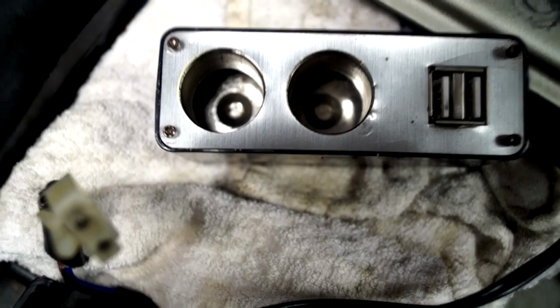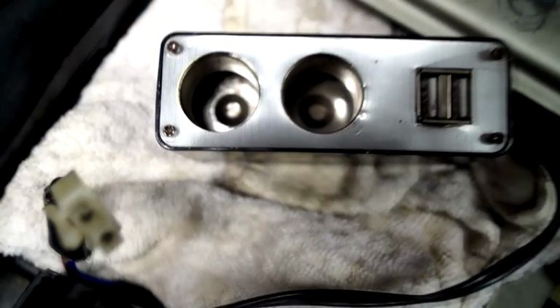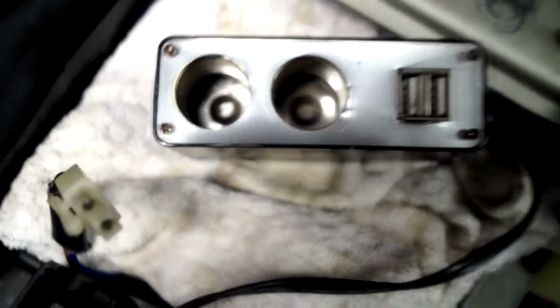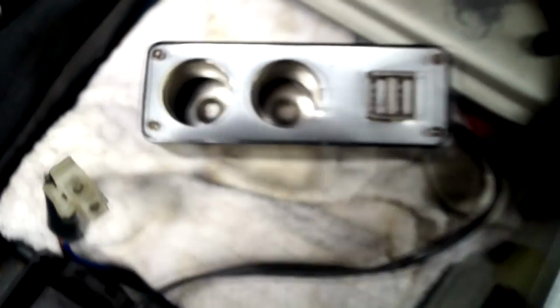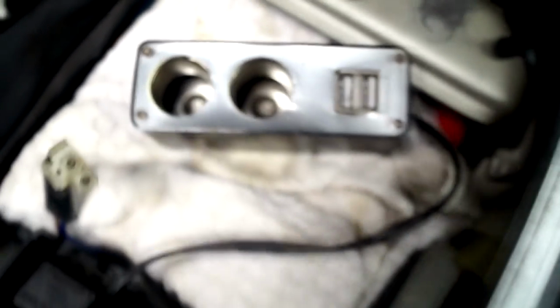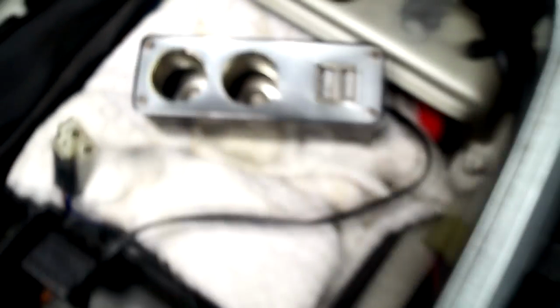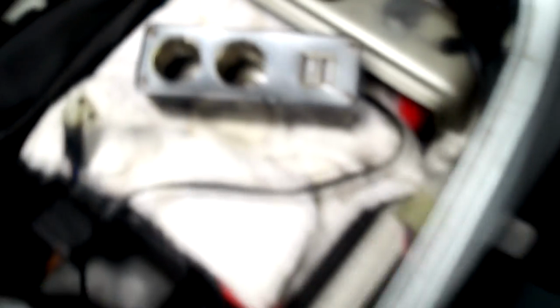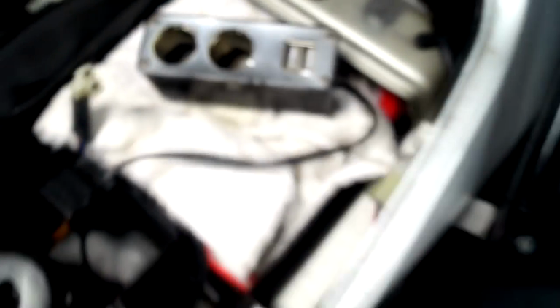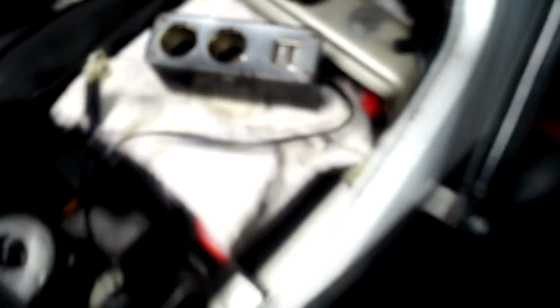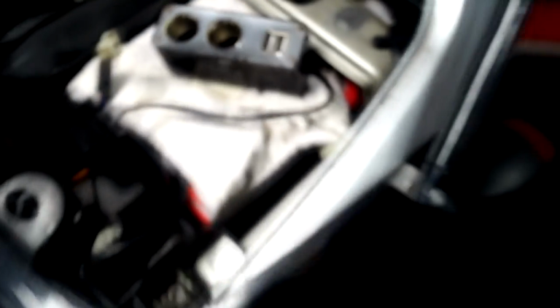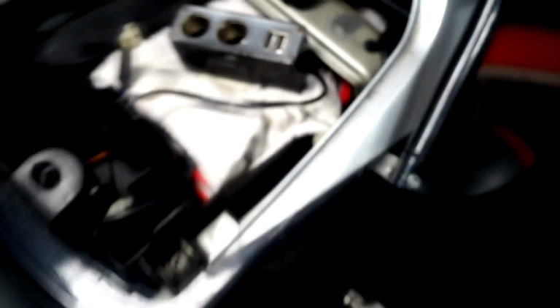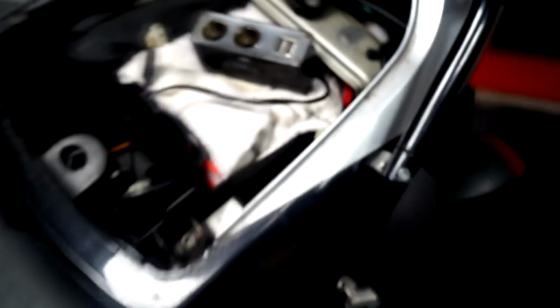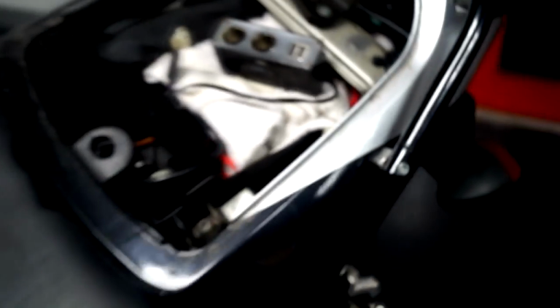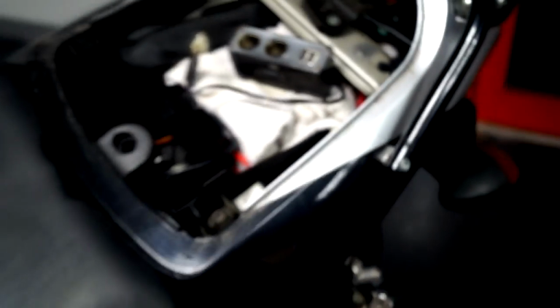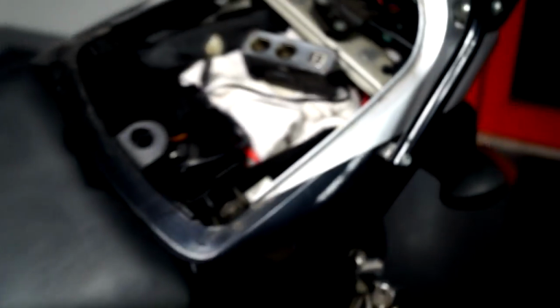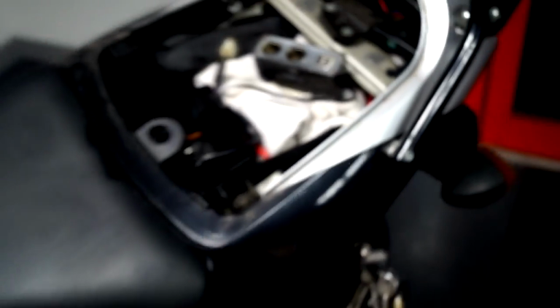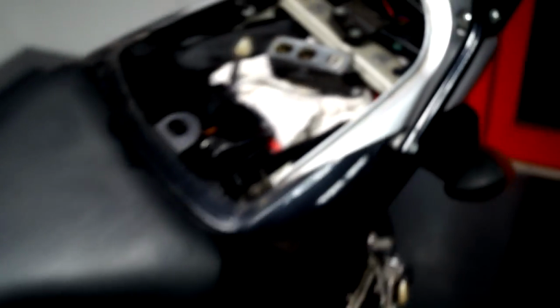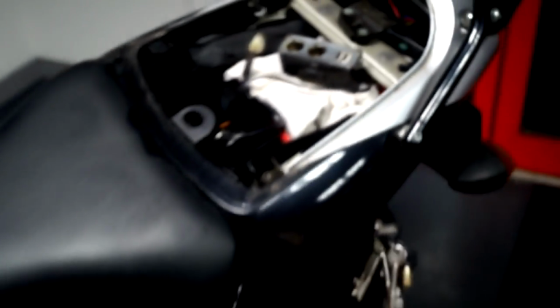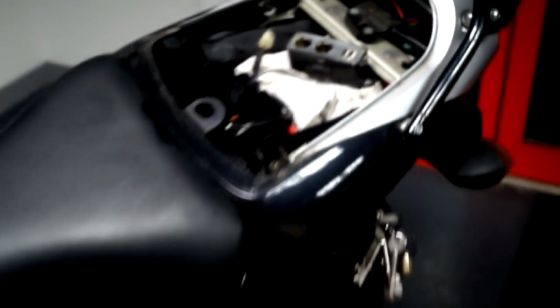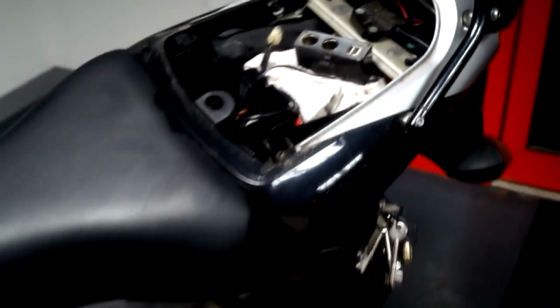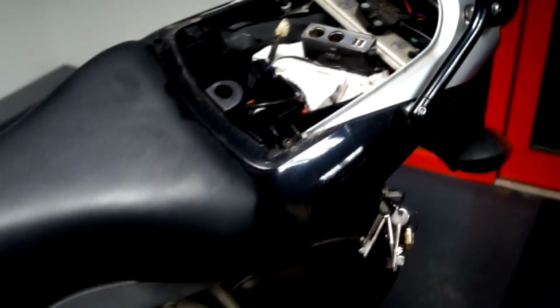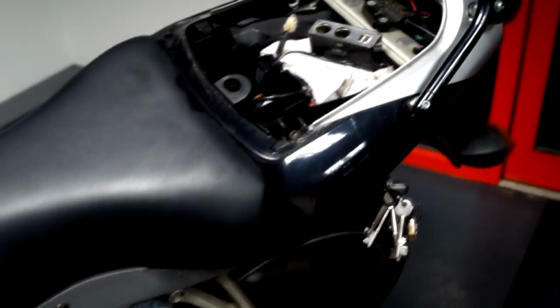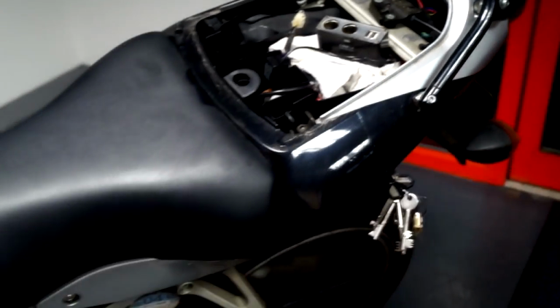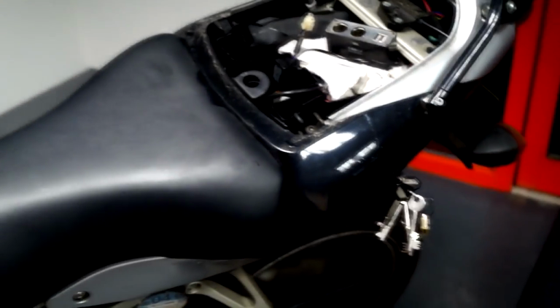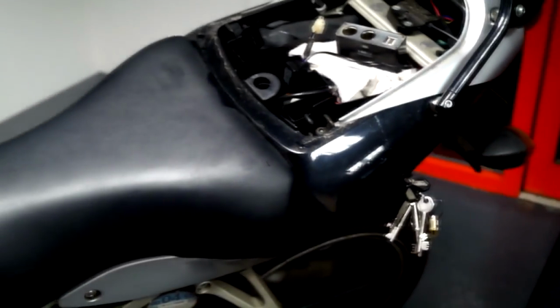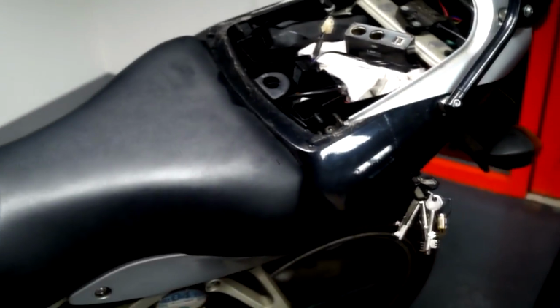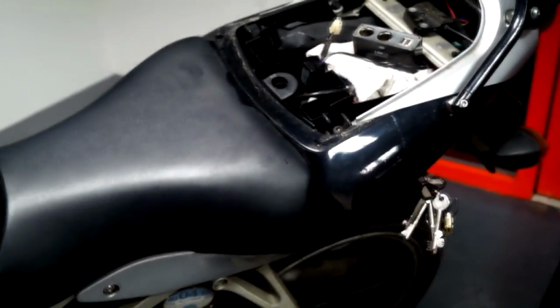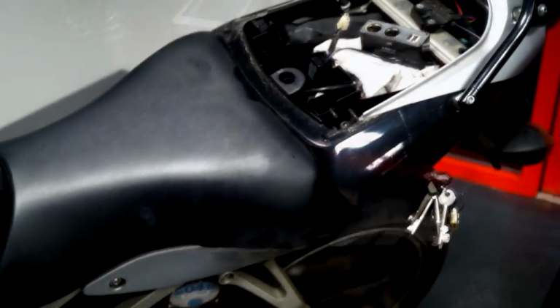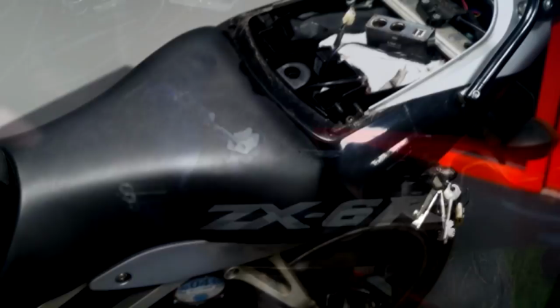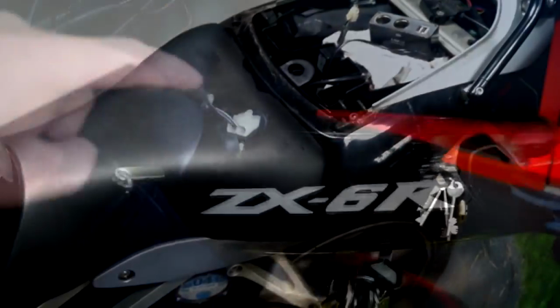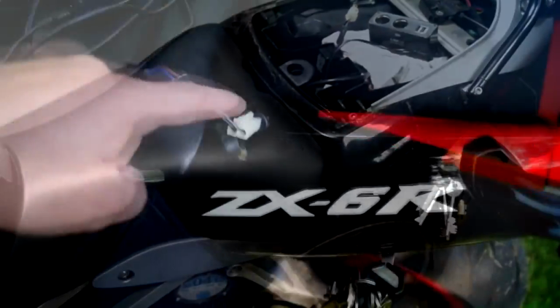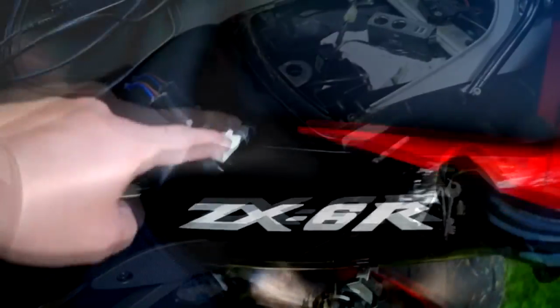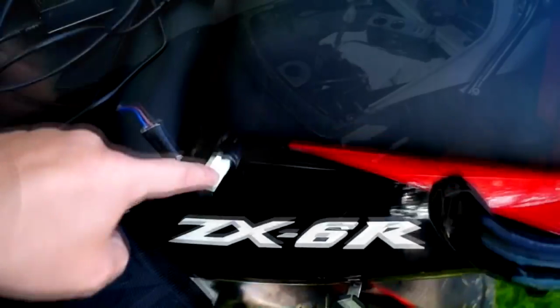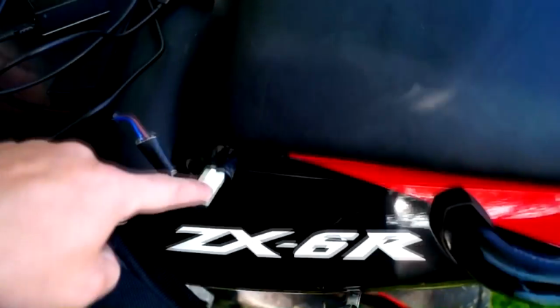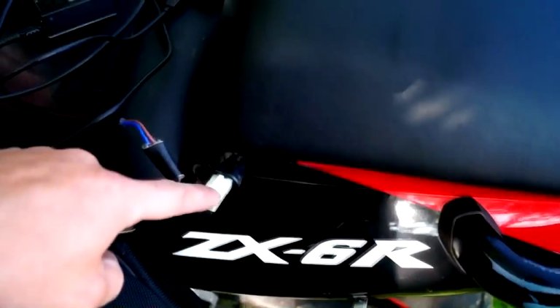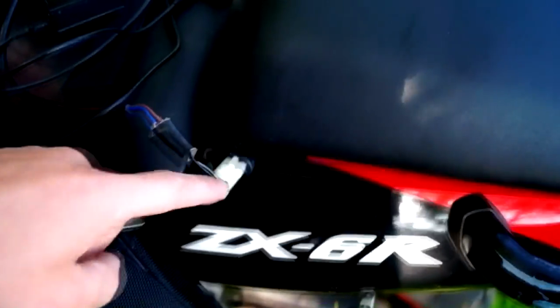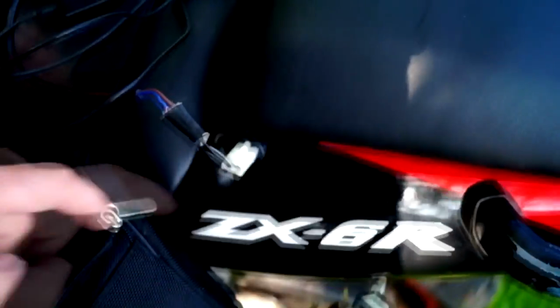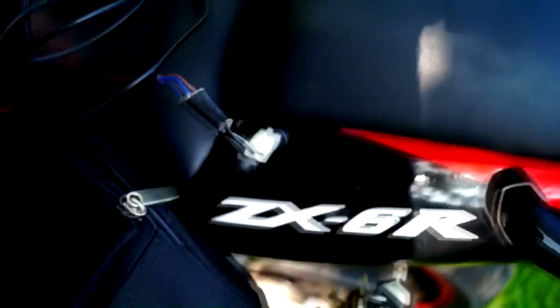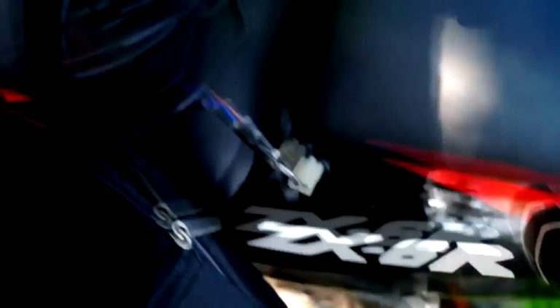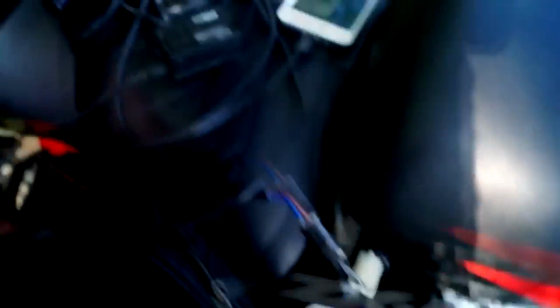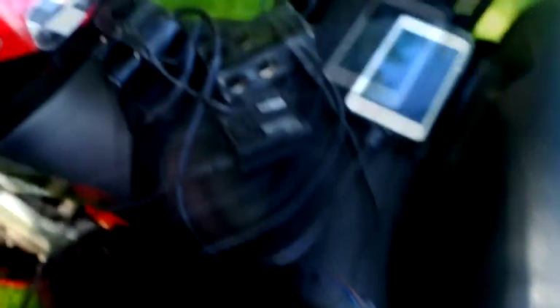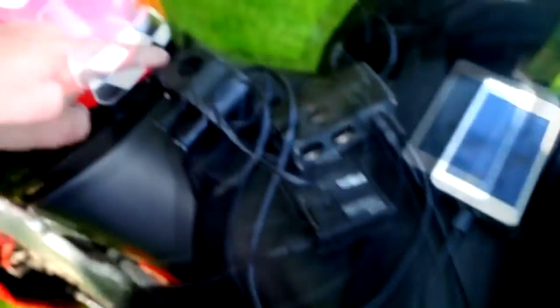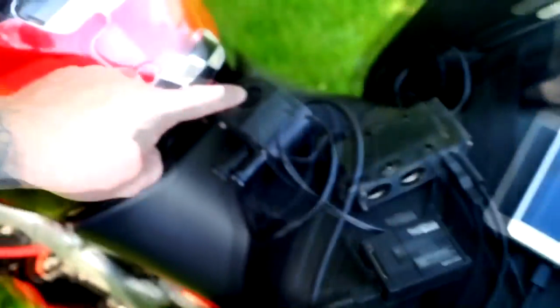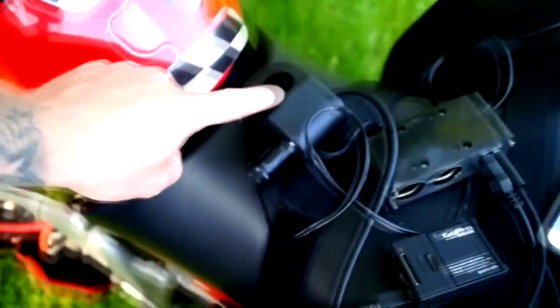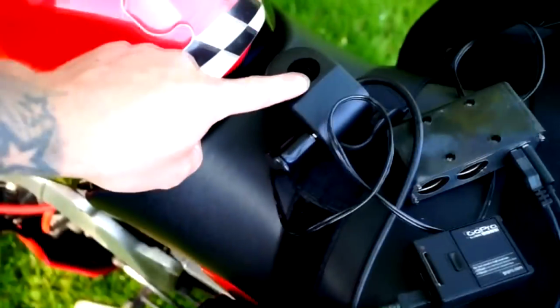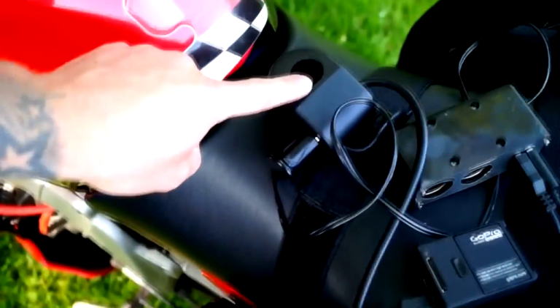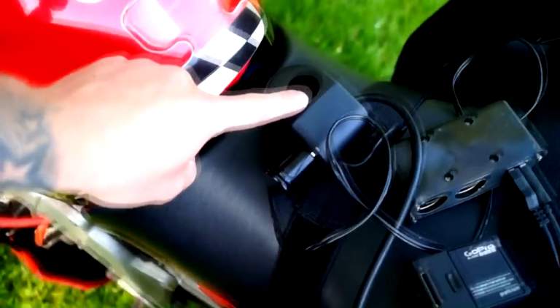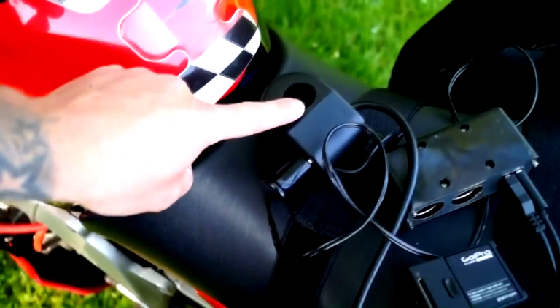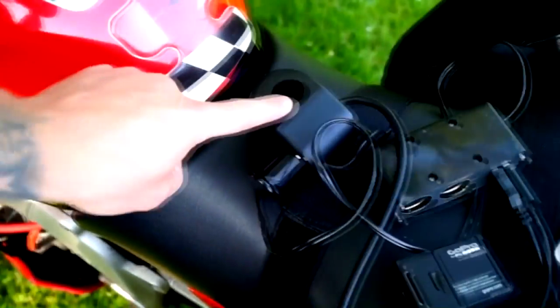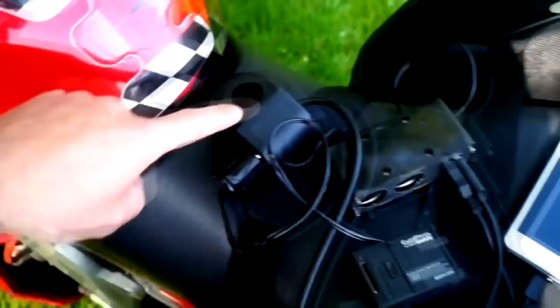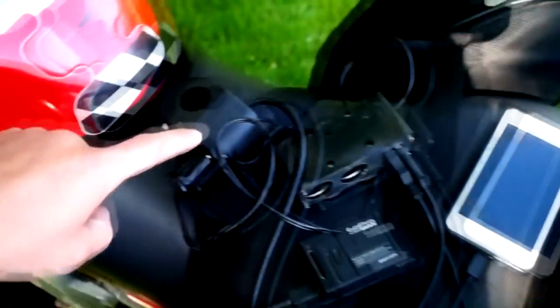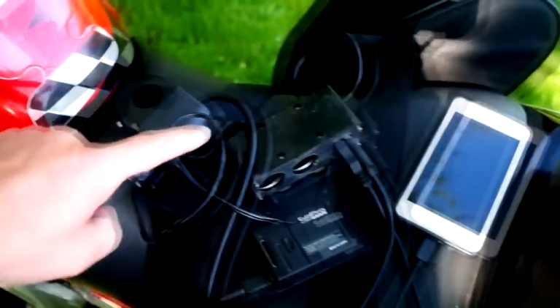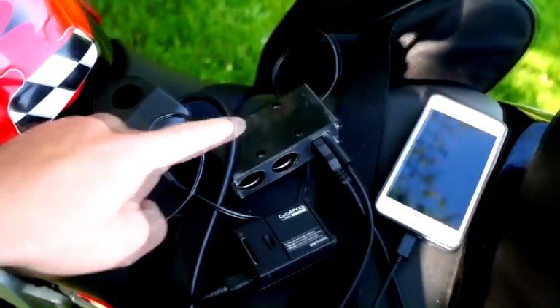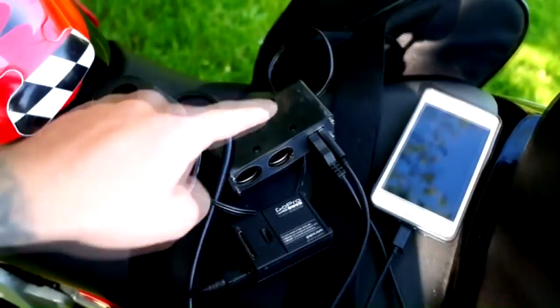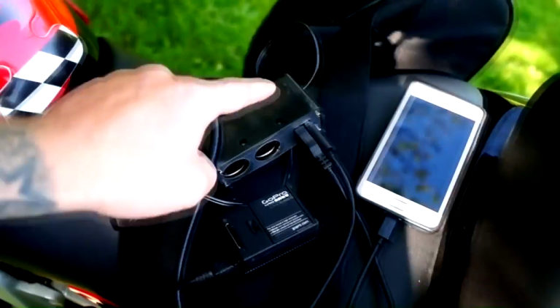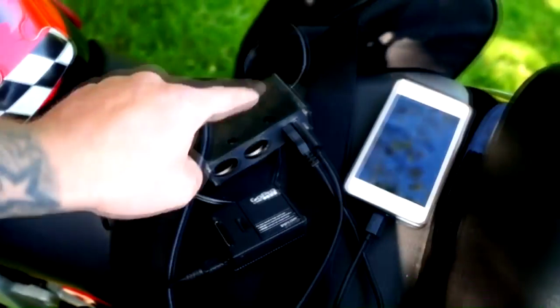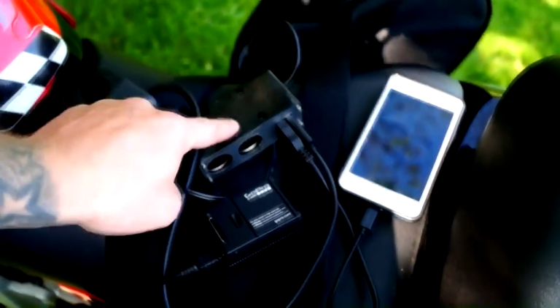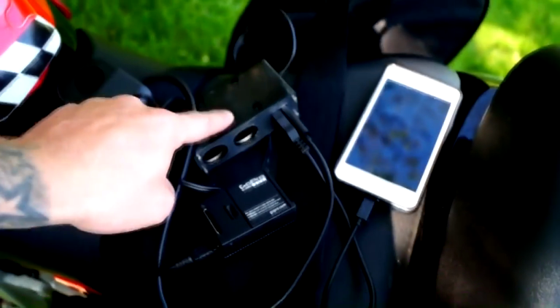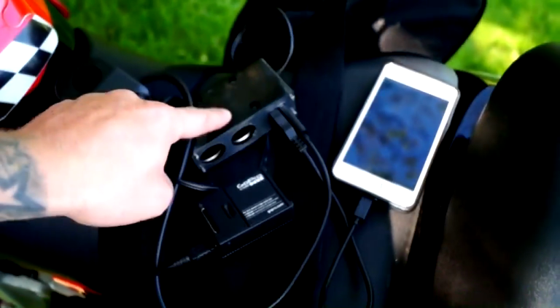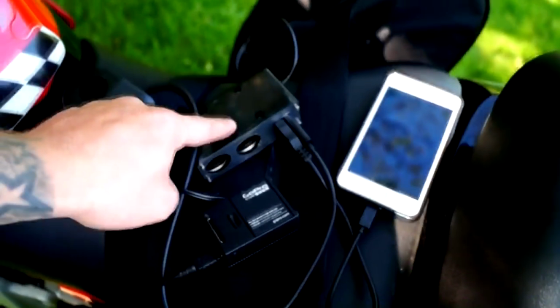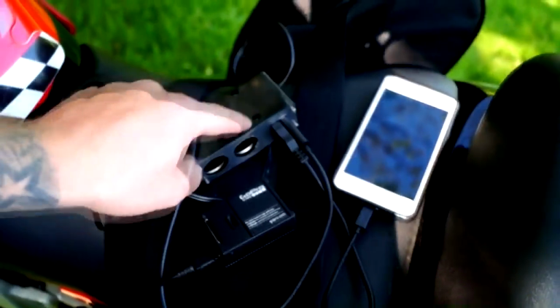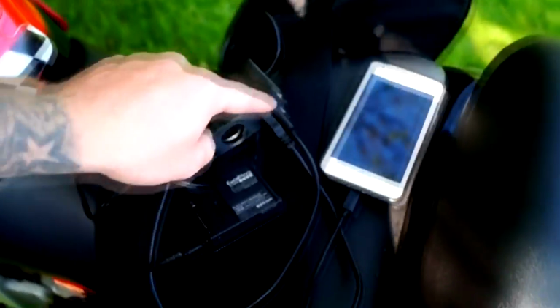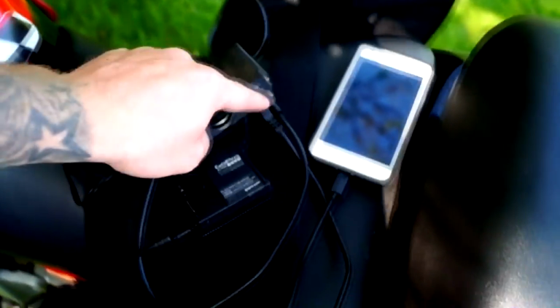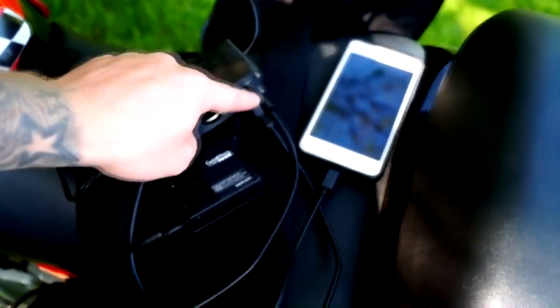Carrying a little electrical setup under your bike seat is a great idea. They run directly off the battery and you can use it to charge your phone, camera, and any other device.